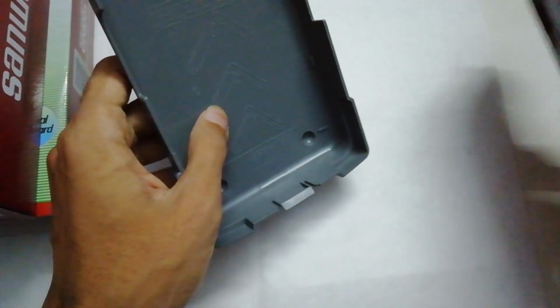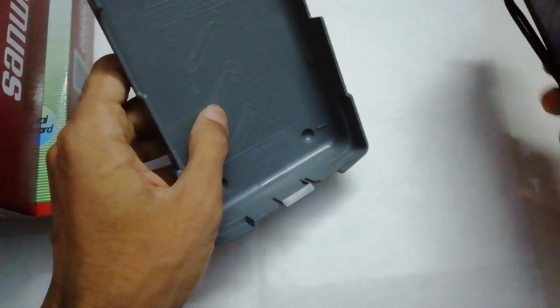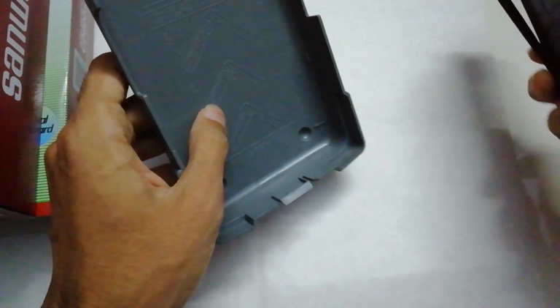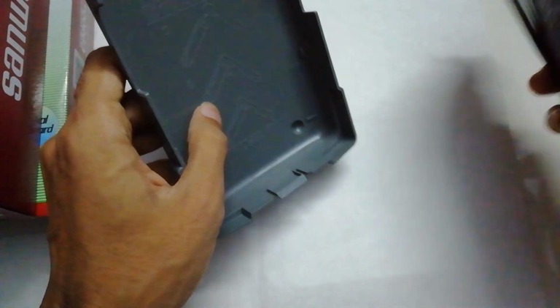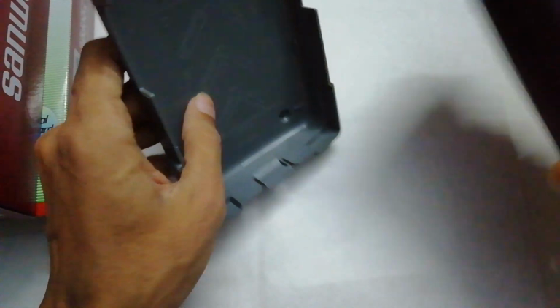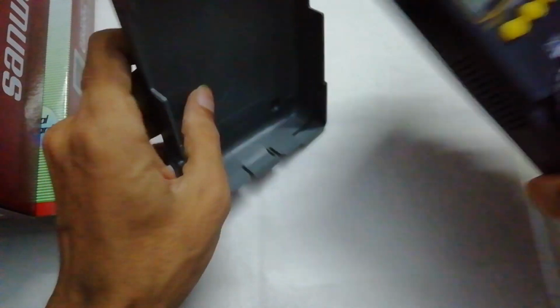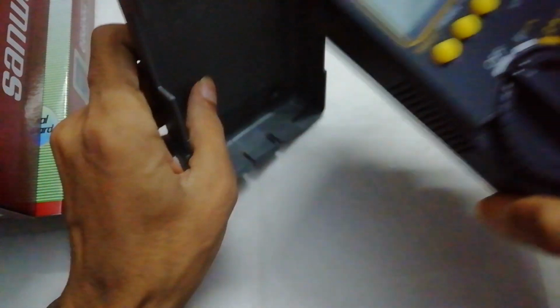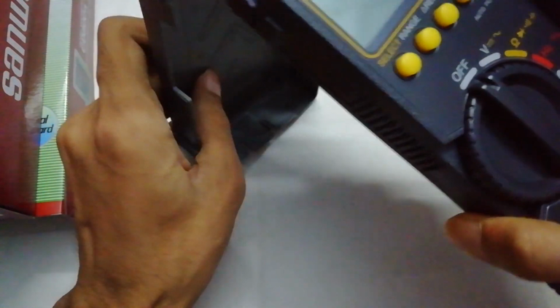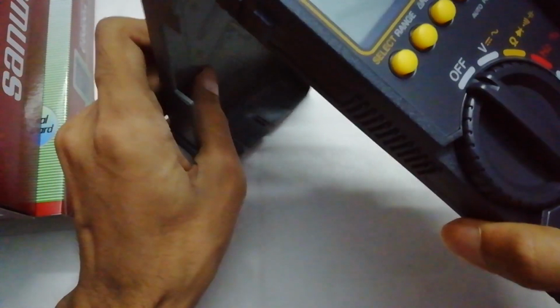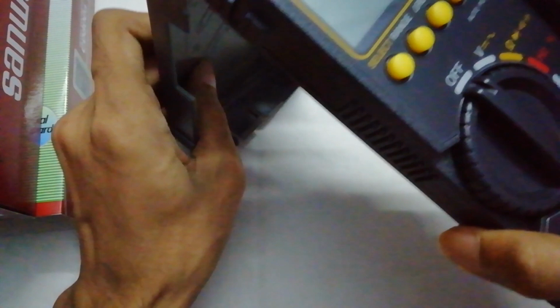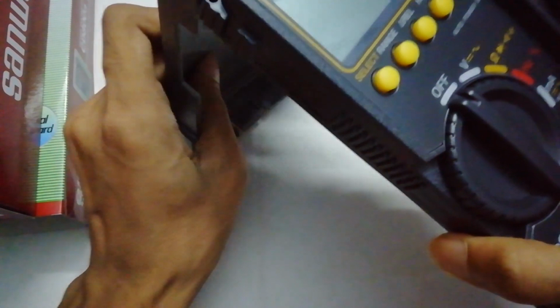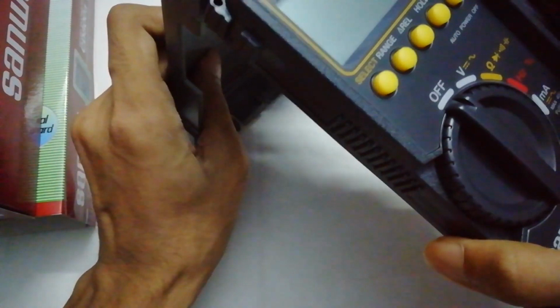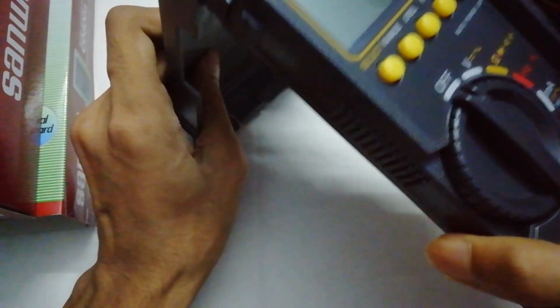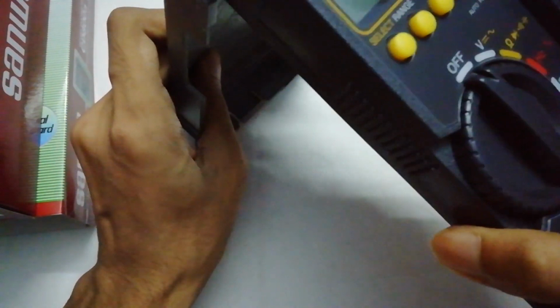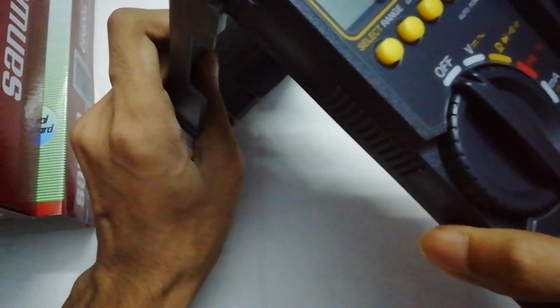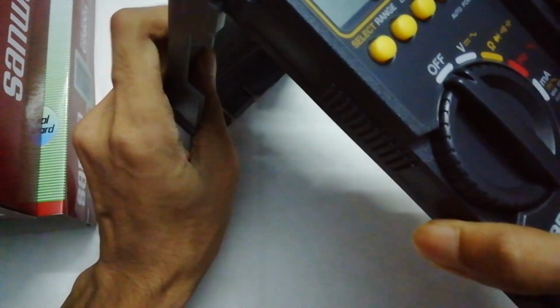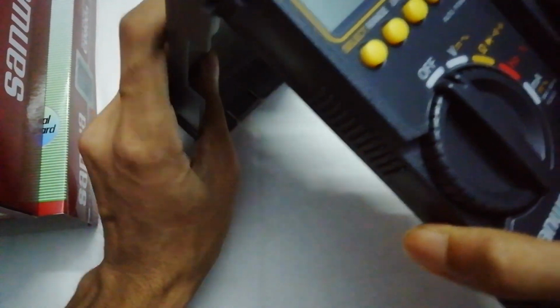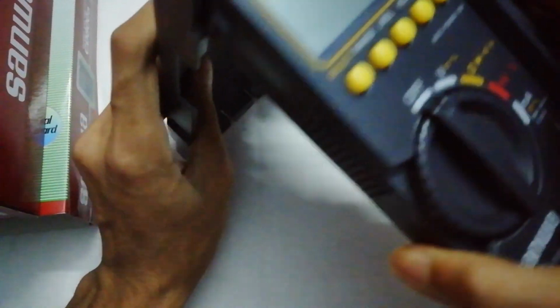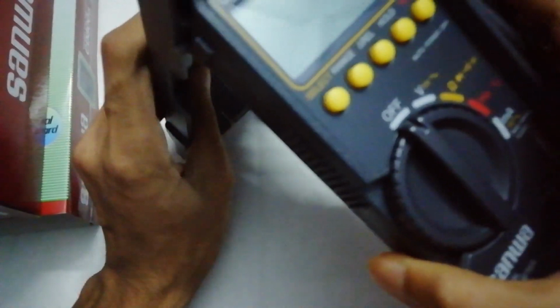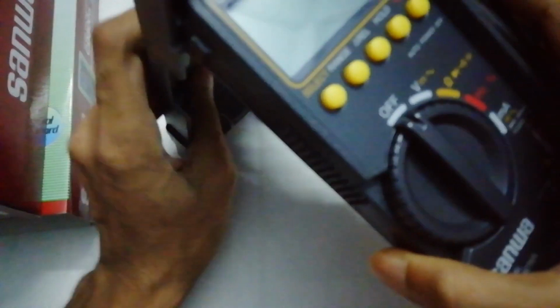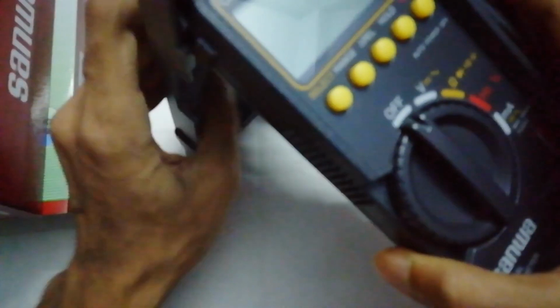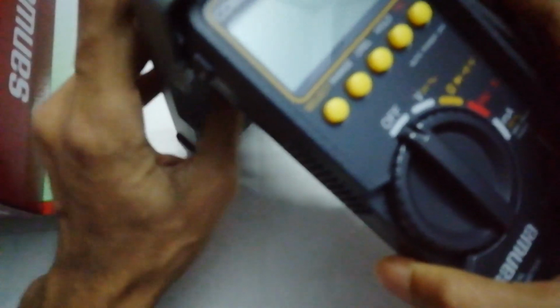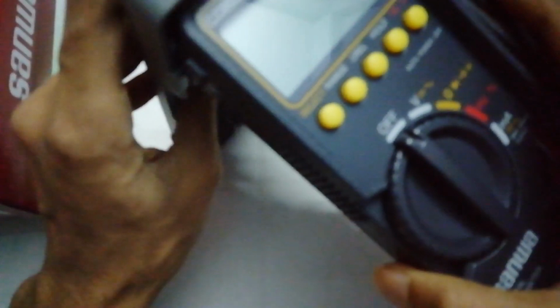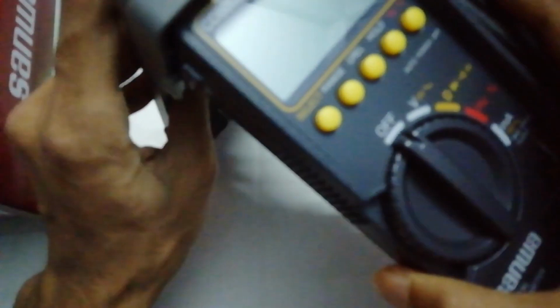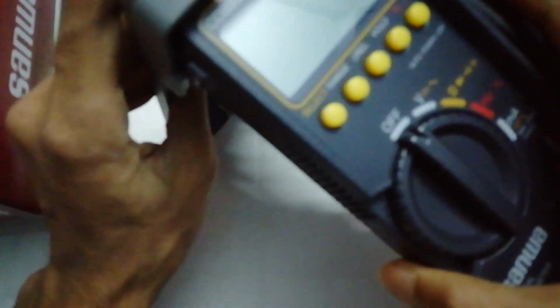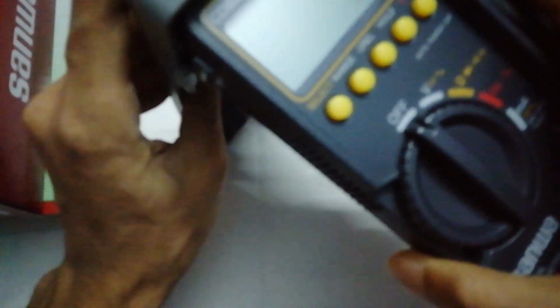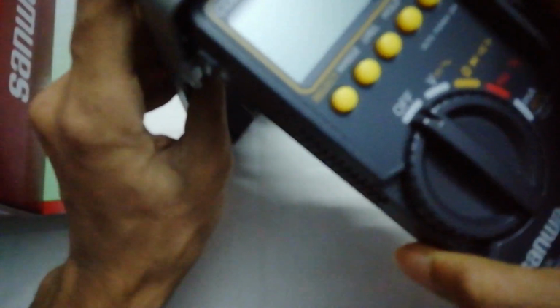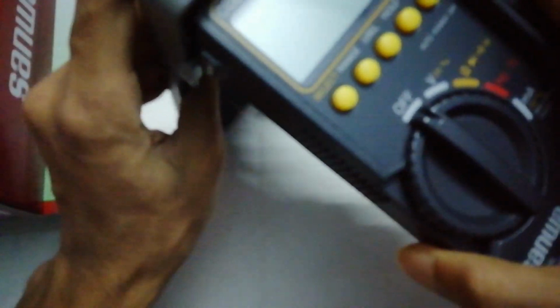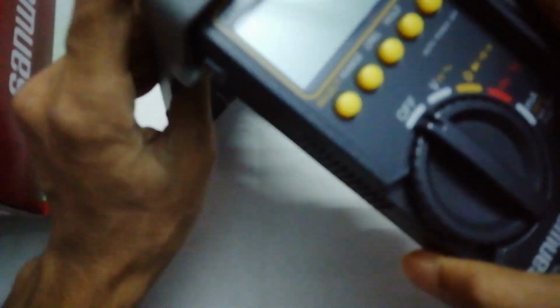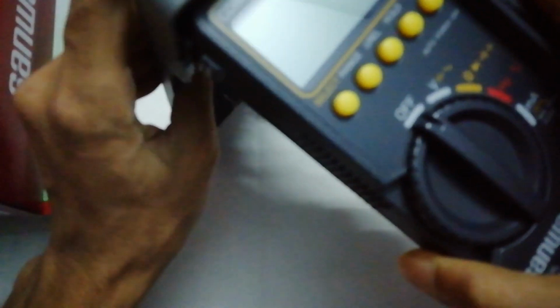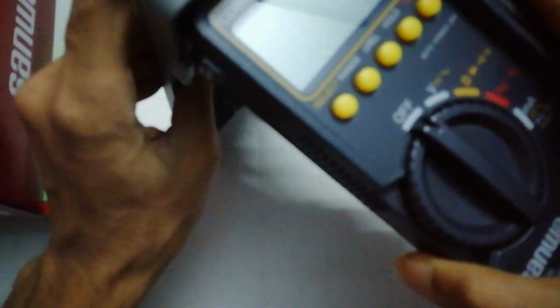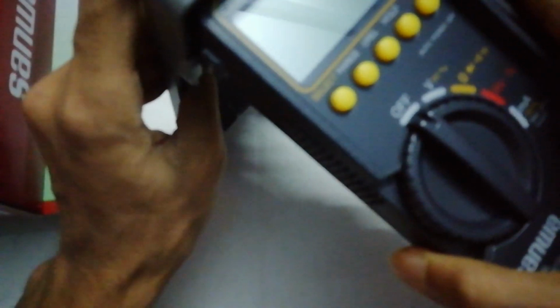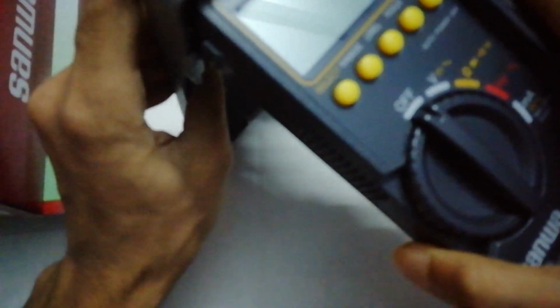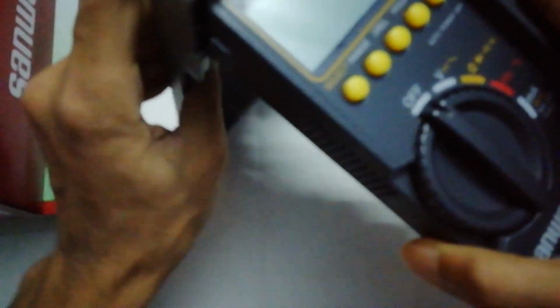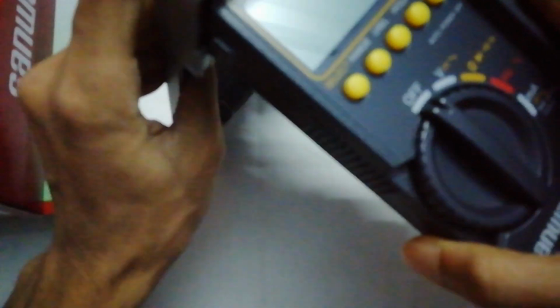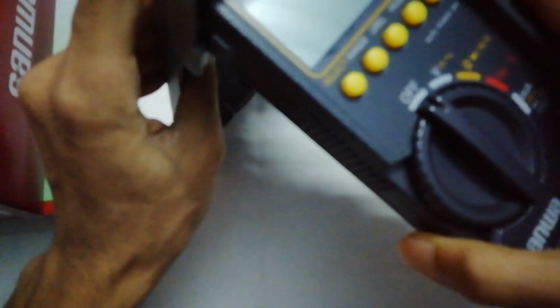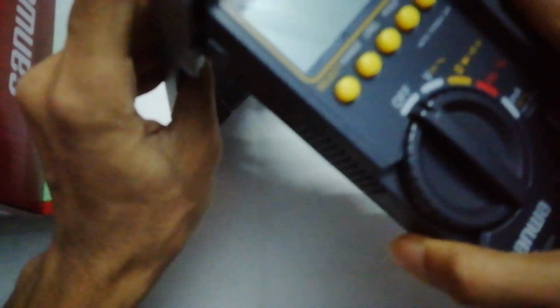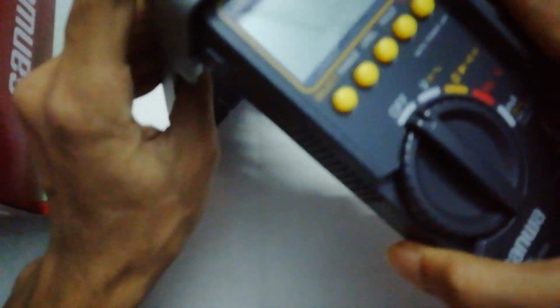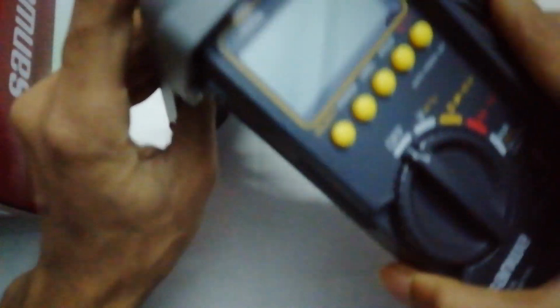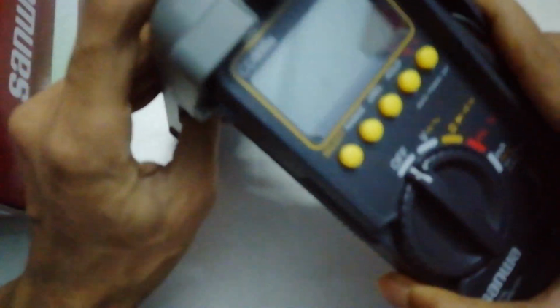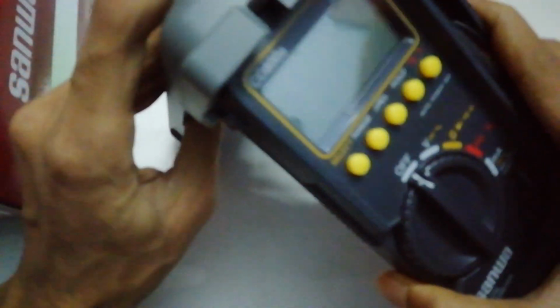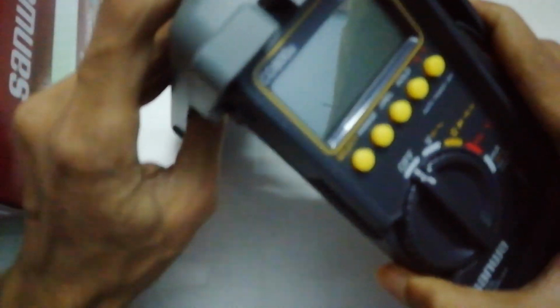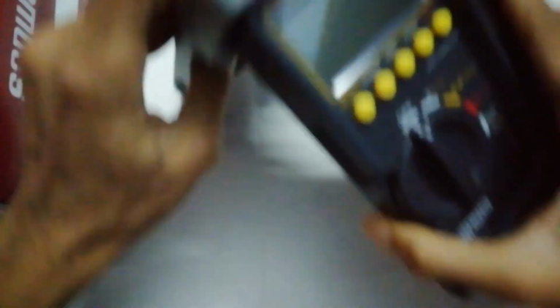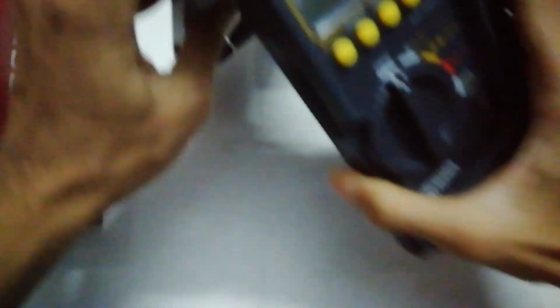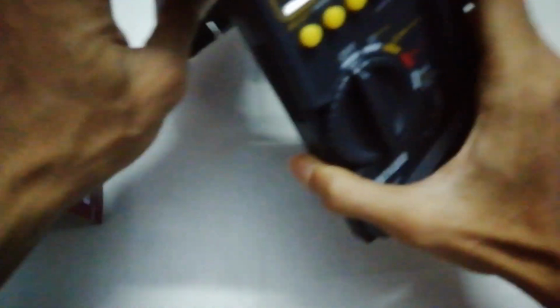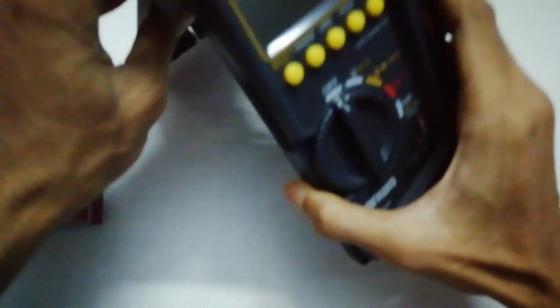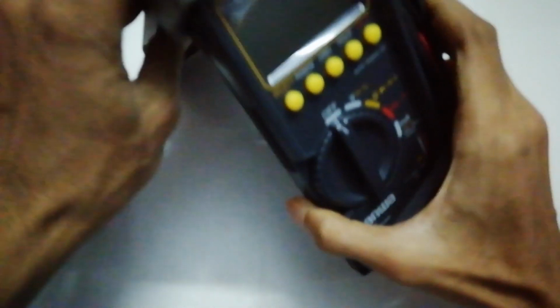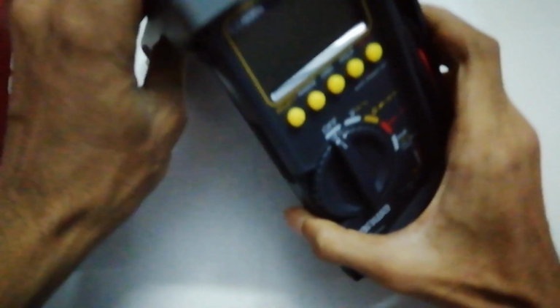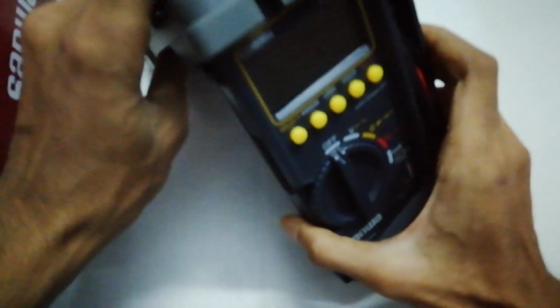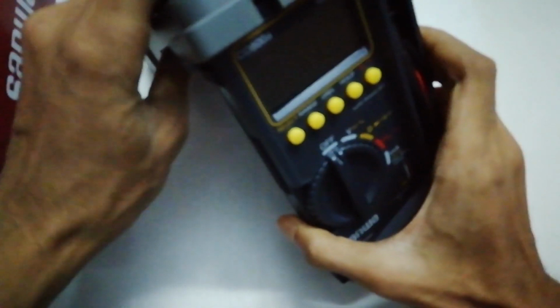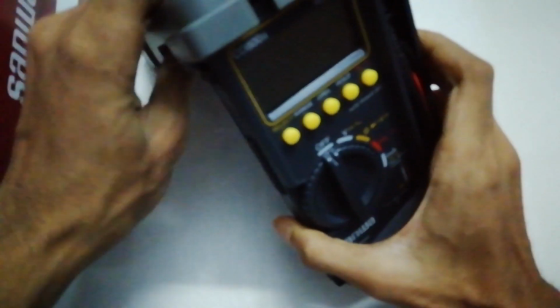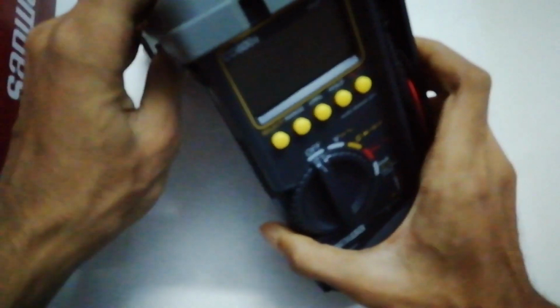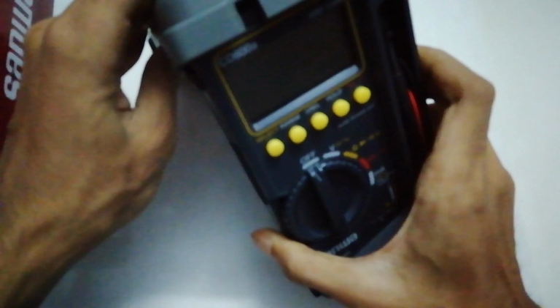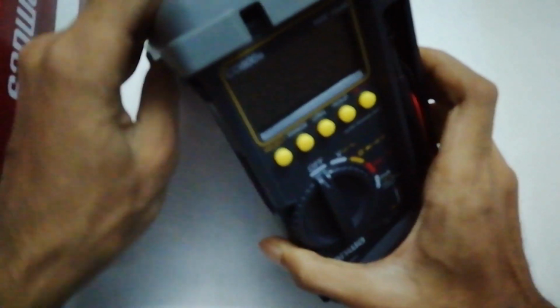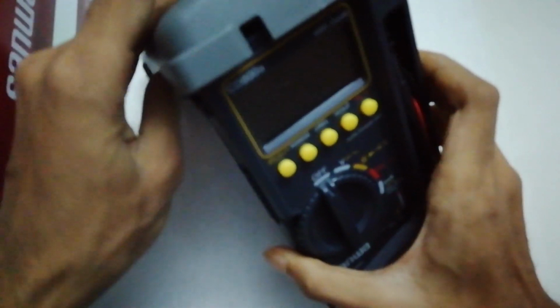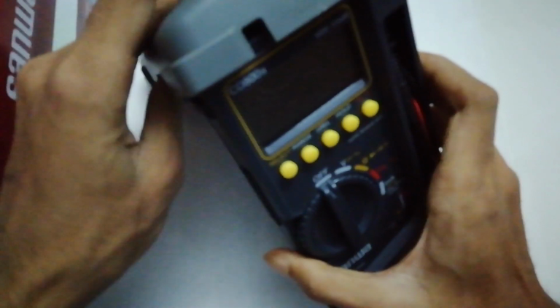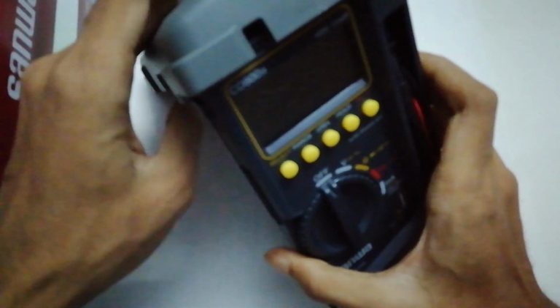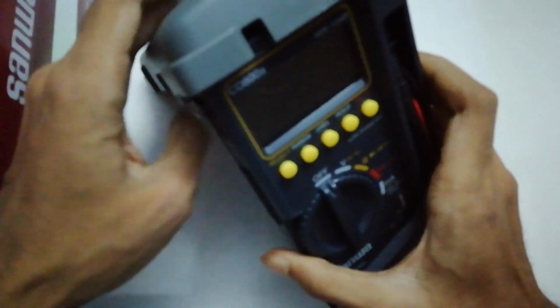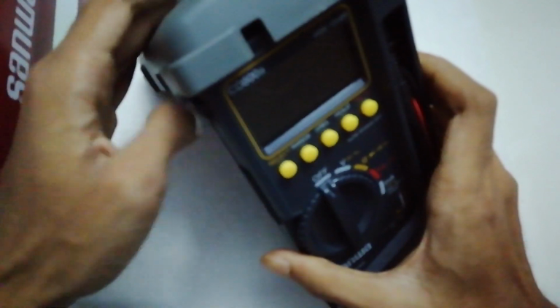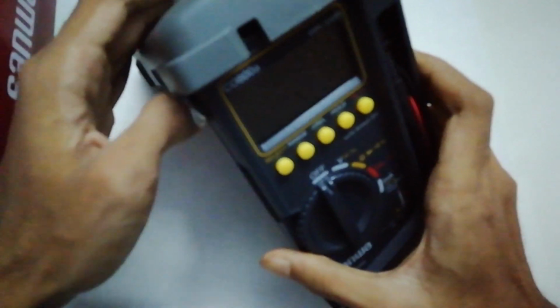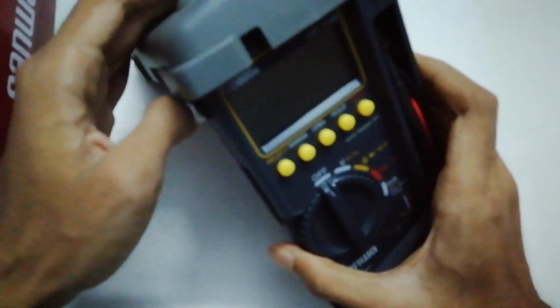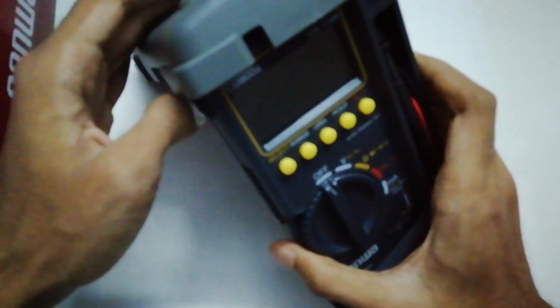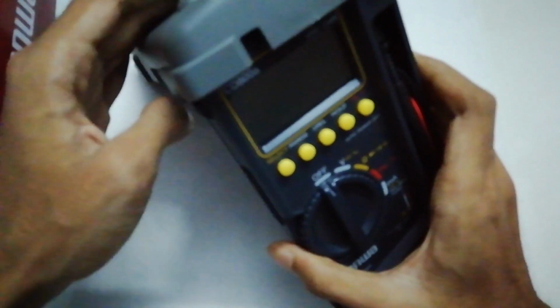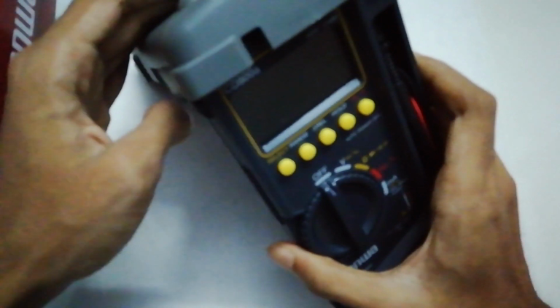Put this back in there, then slide this a little bit — like this — and it becomes a tilted stand.